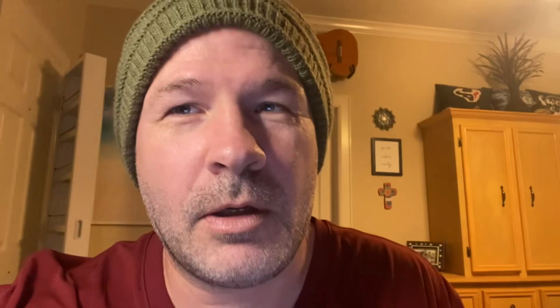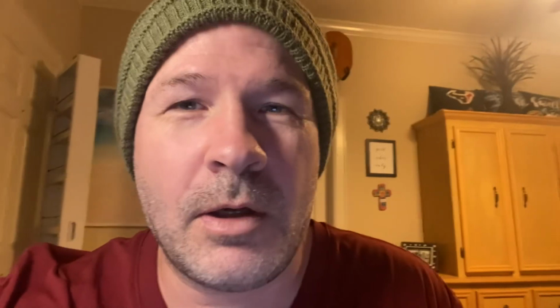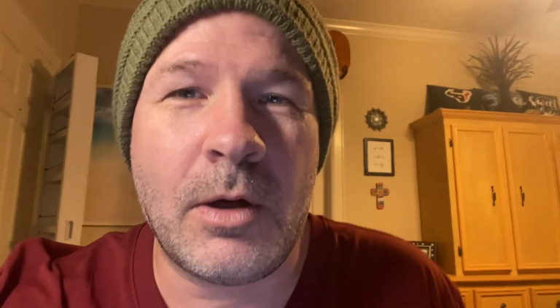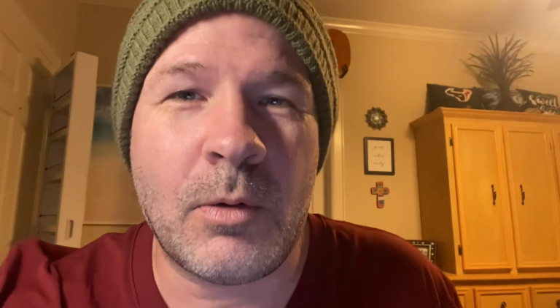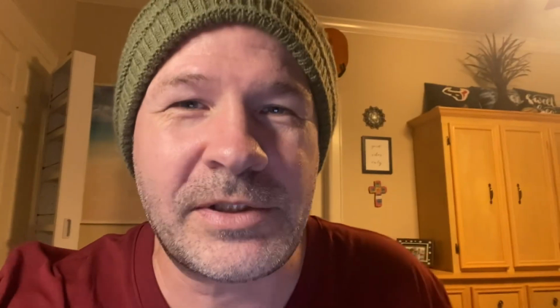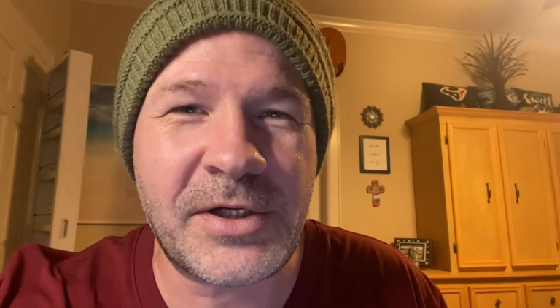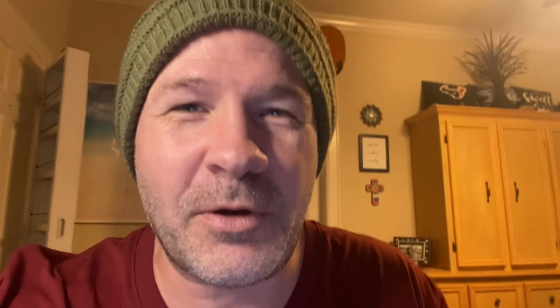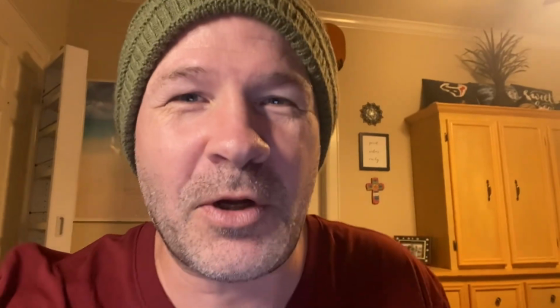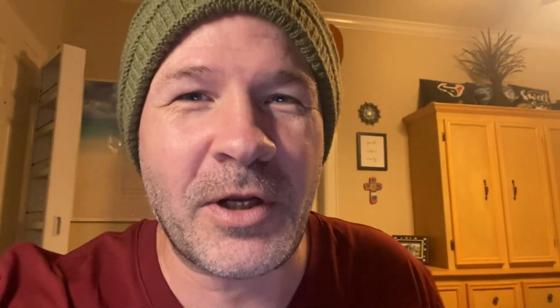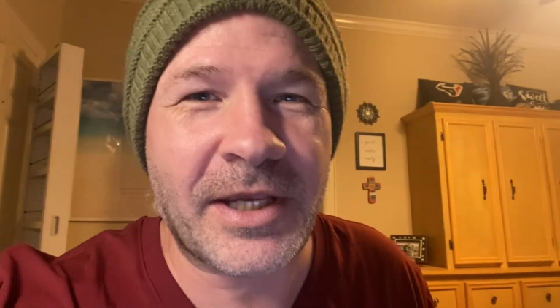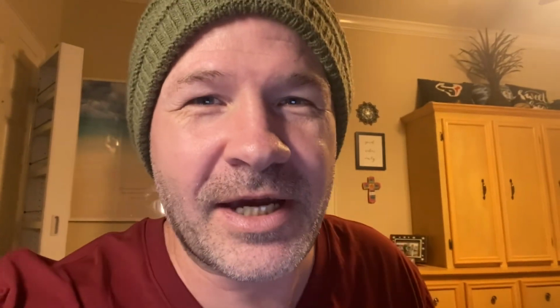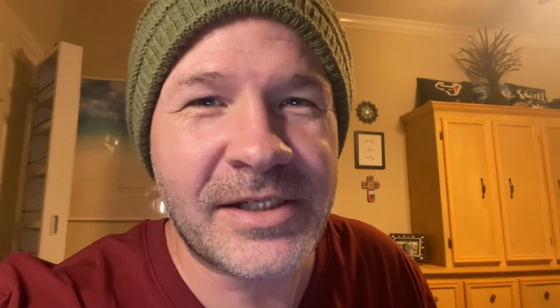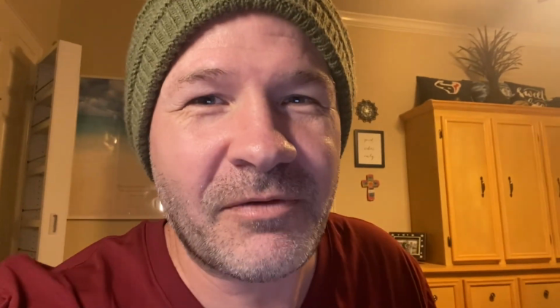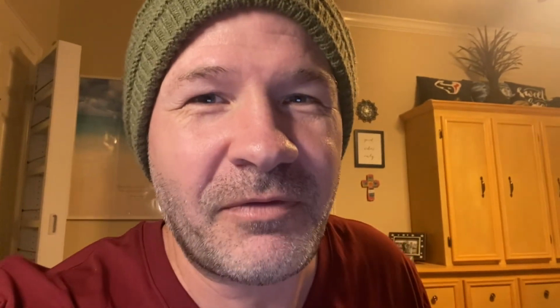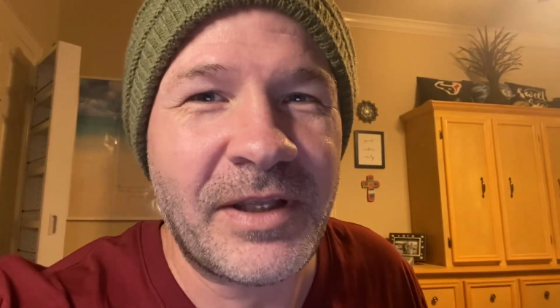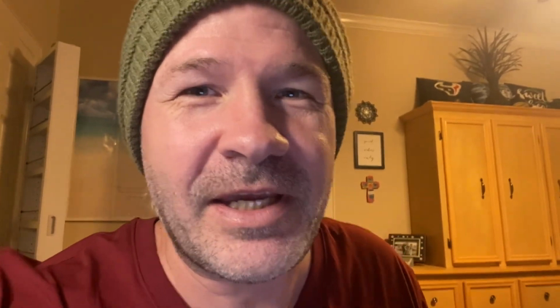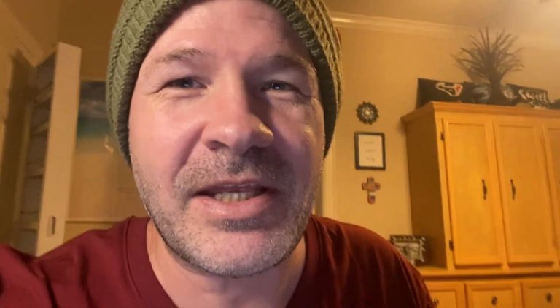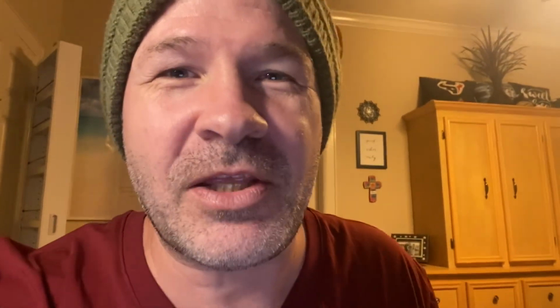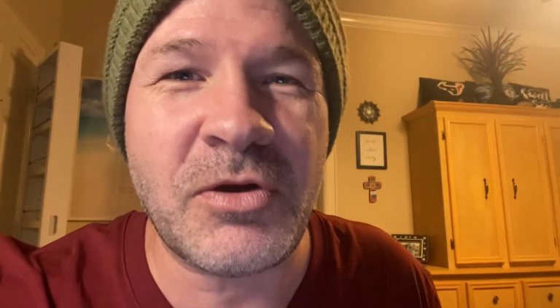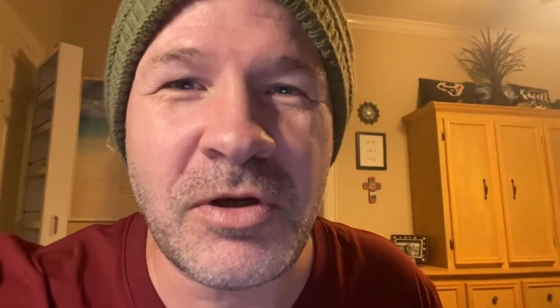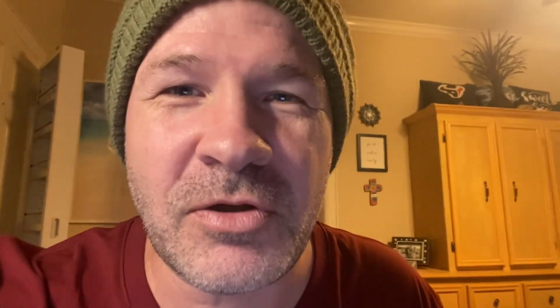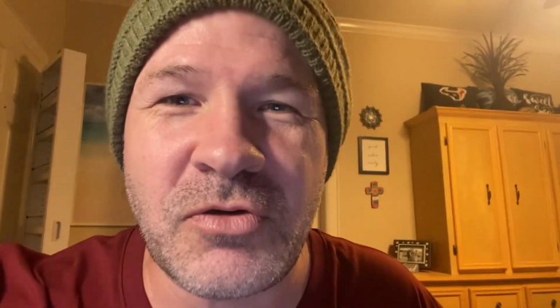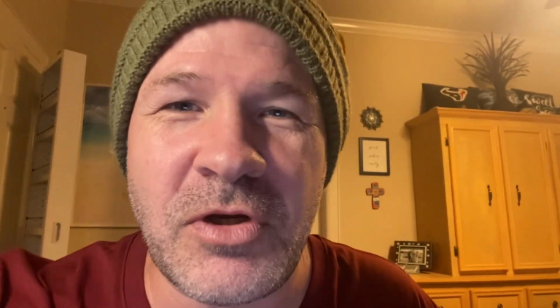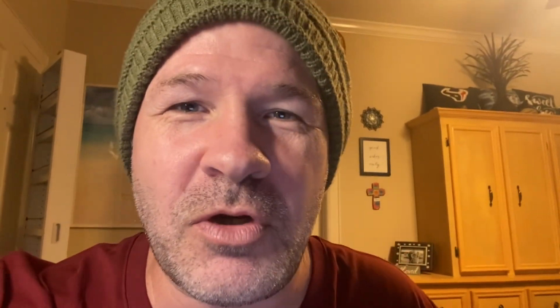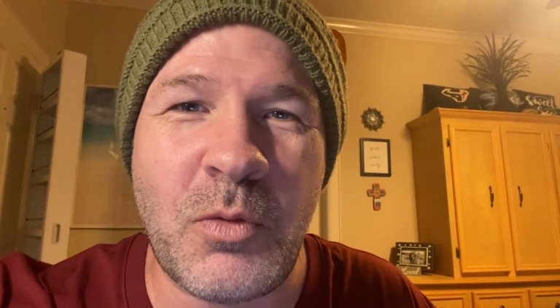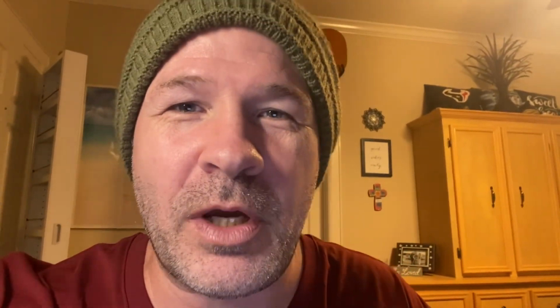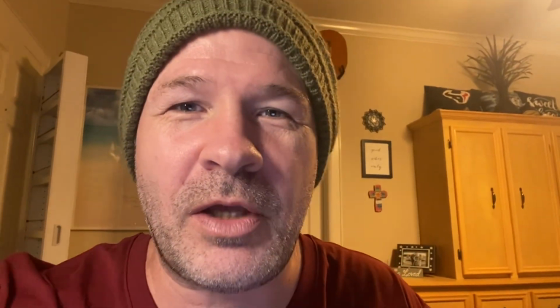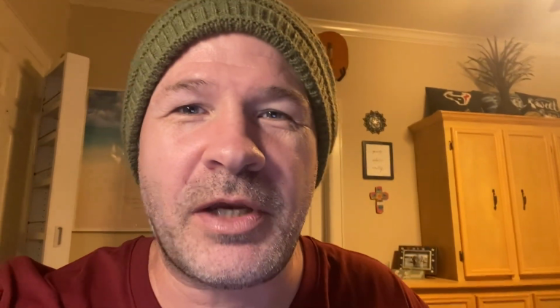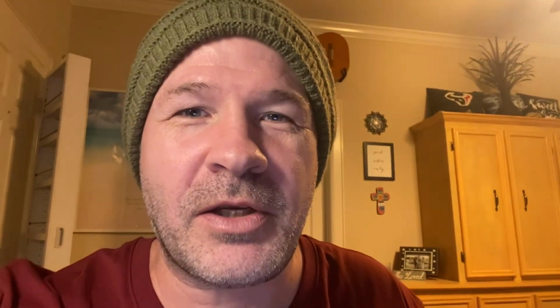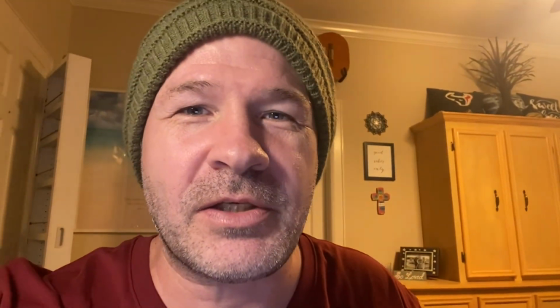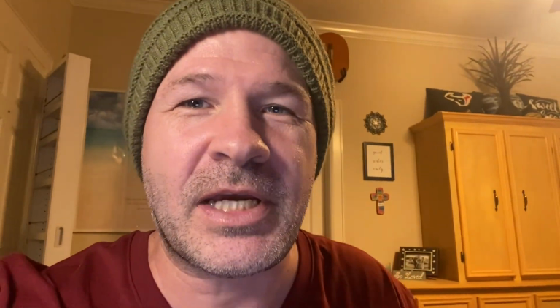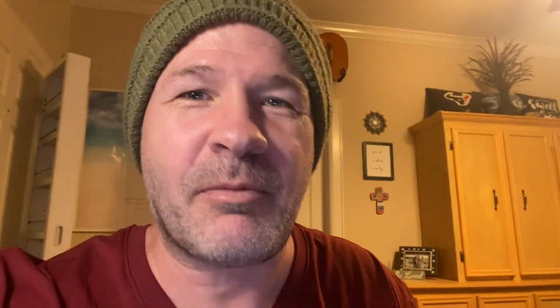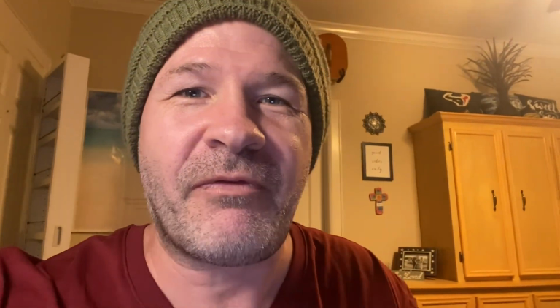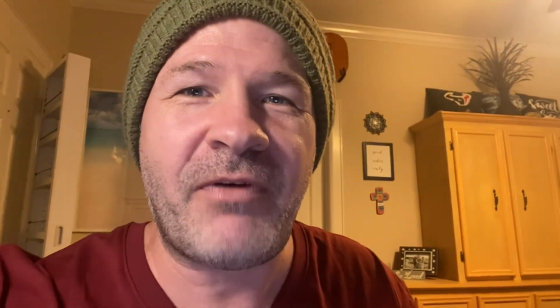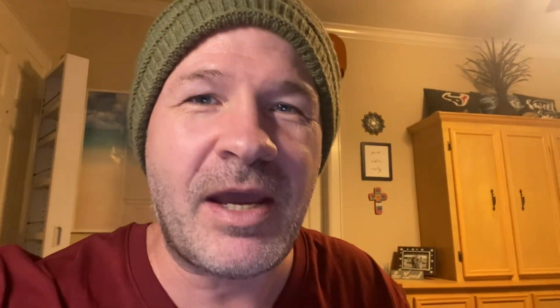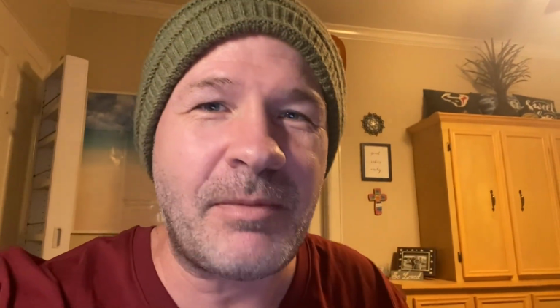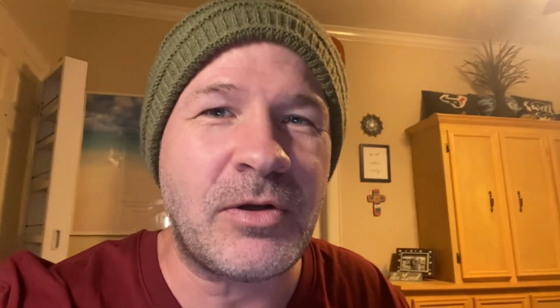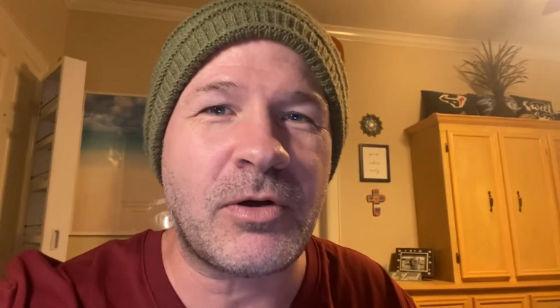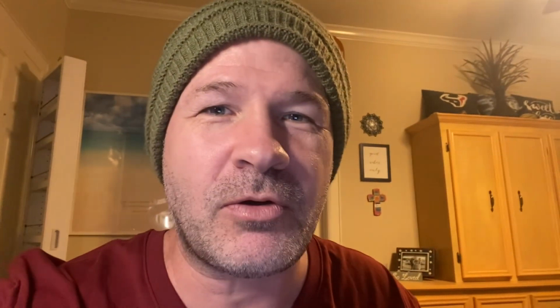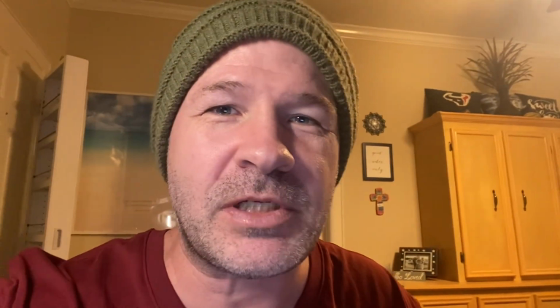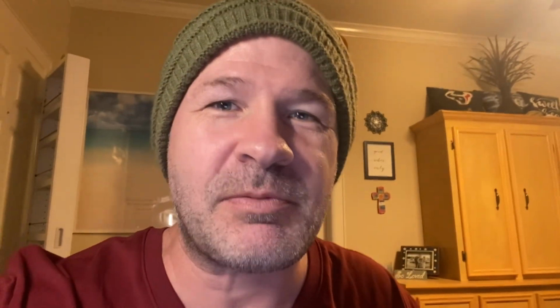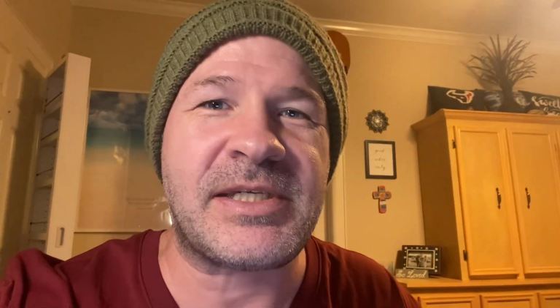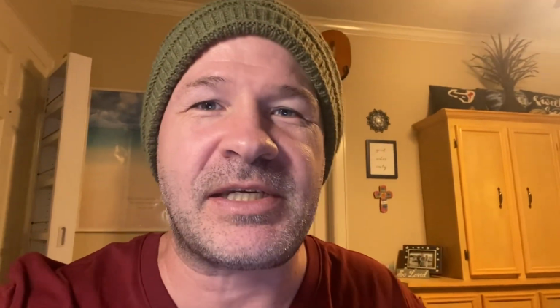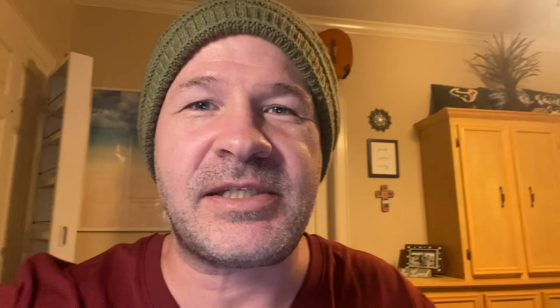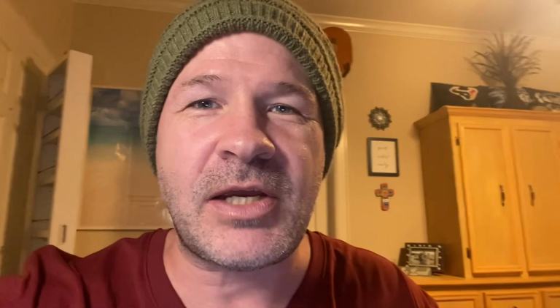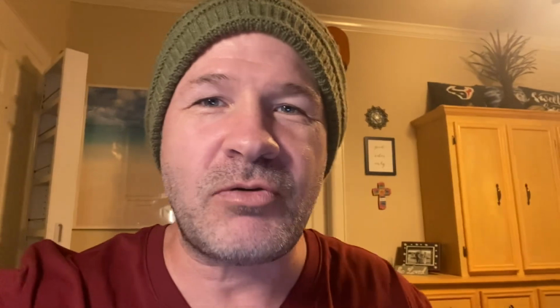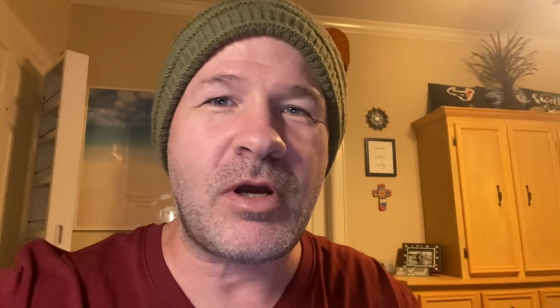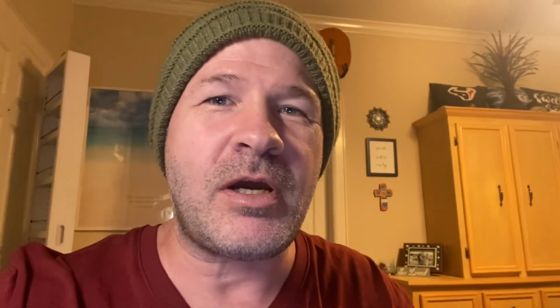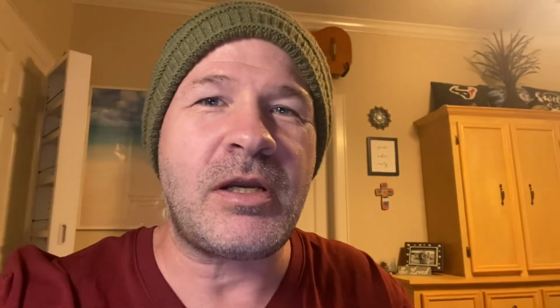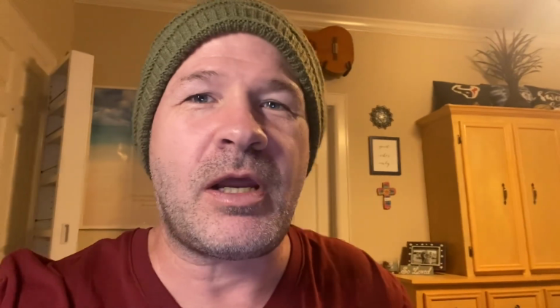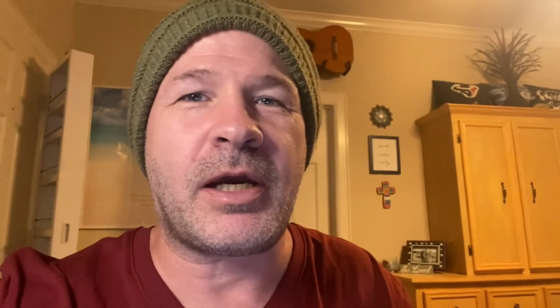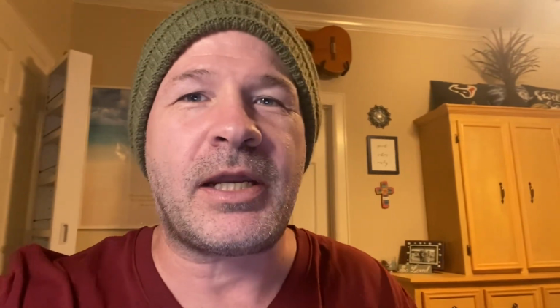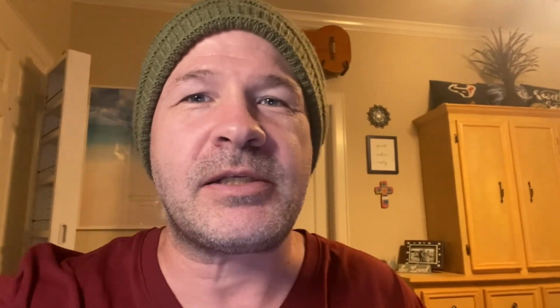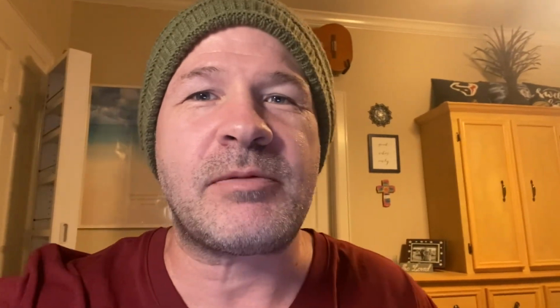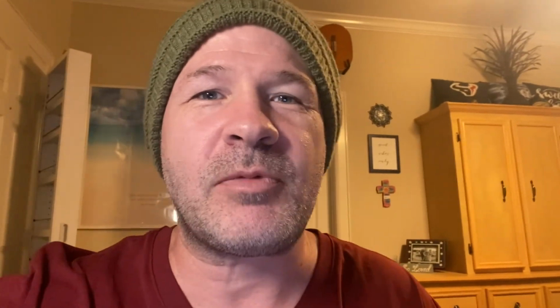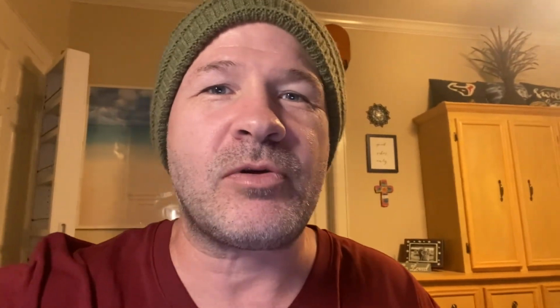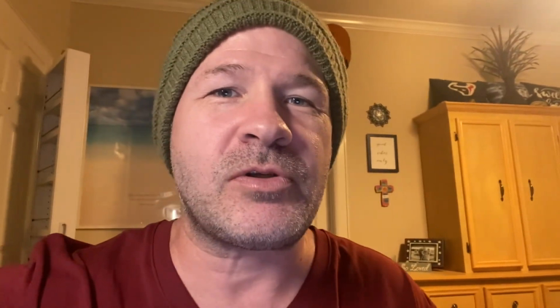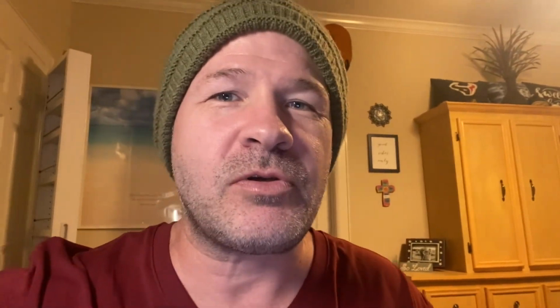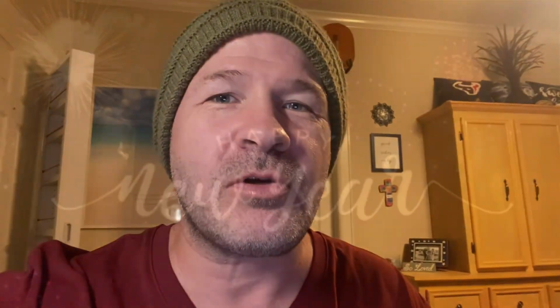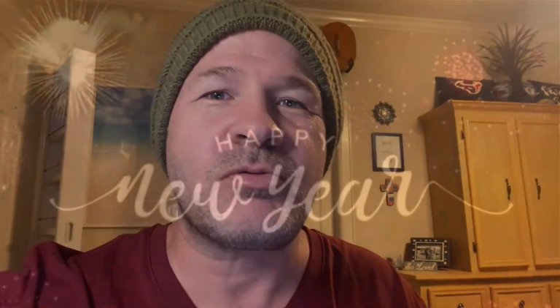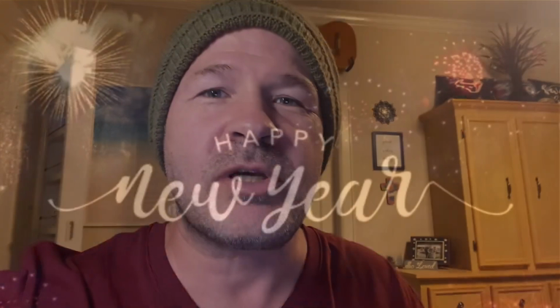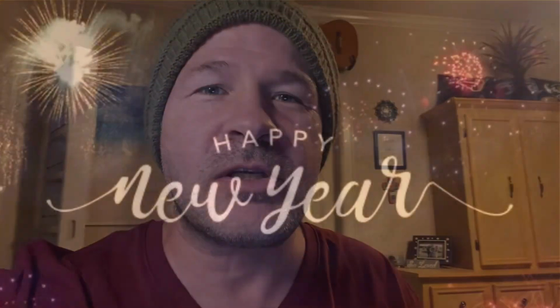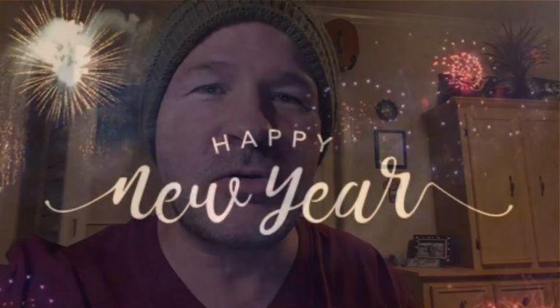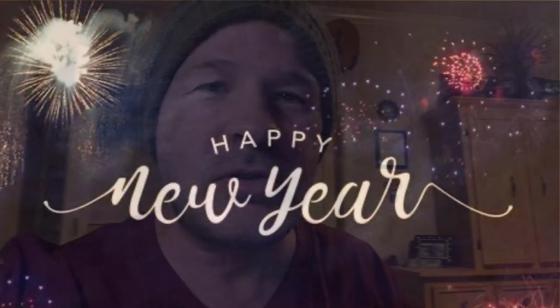What's going on, guys? Hopefully the New Year's treating you well. You had a good time with family during Christmas, etc. Knocking out some of those New Year's resolutions.